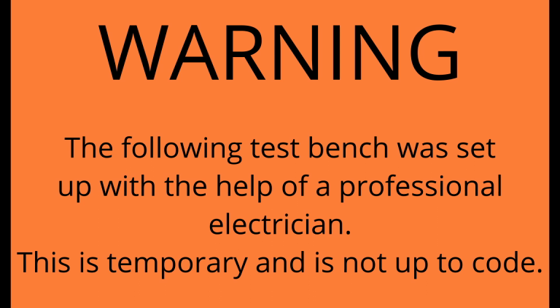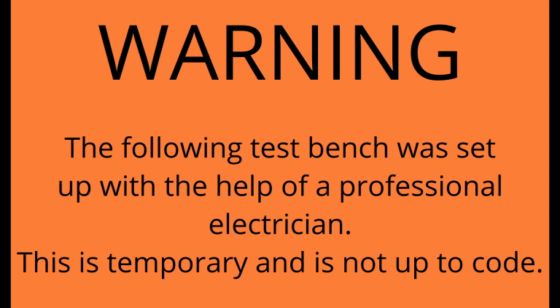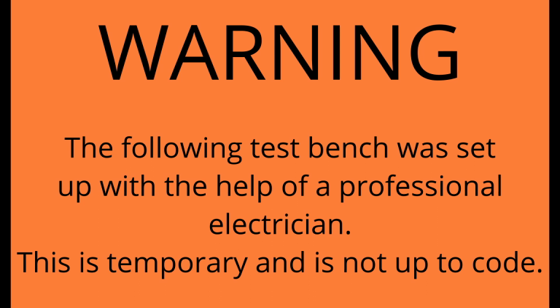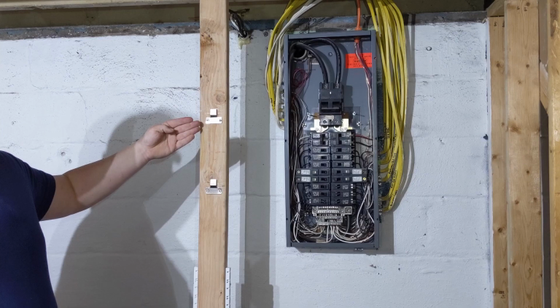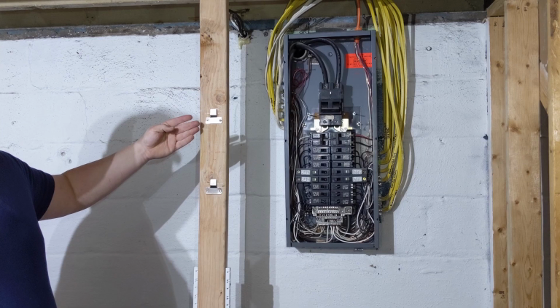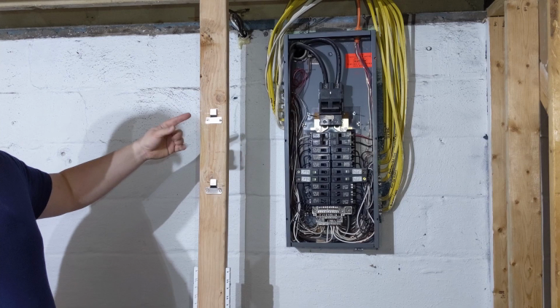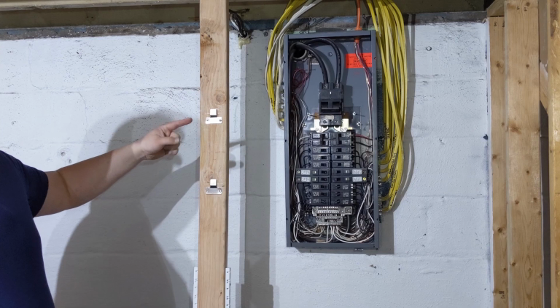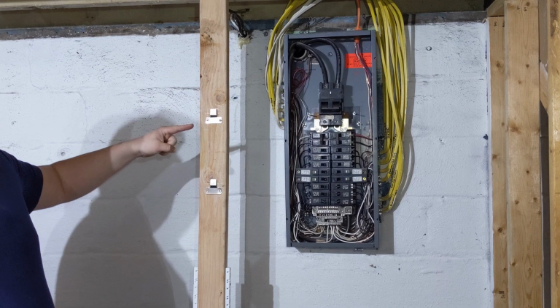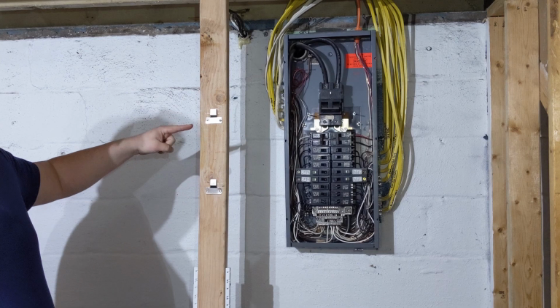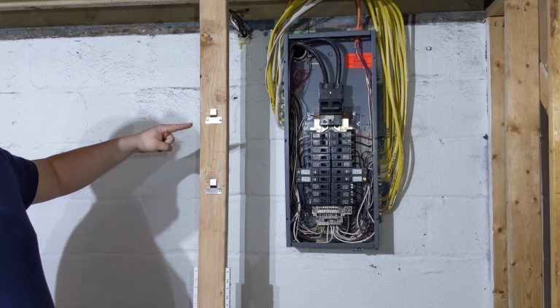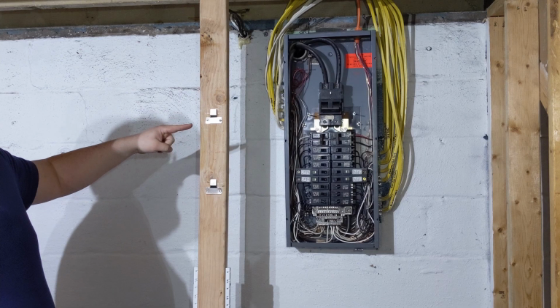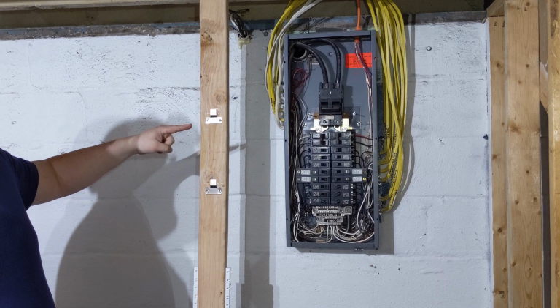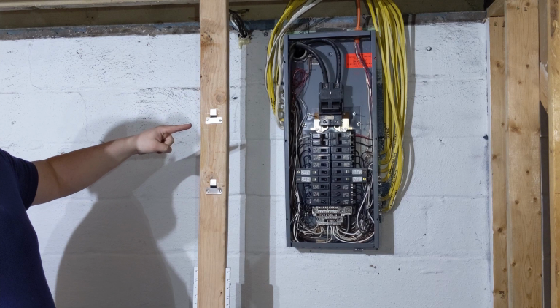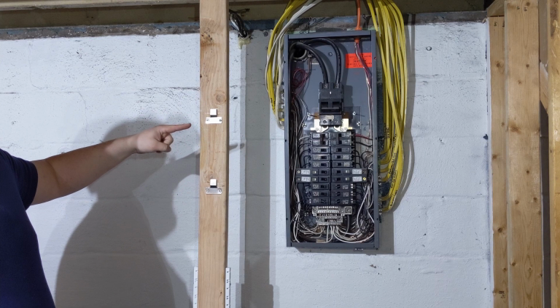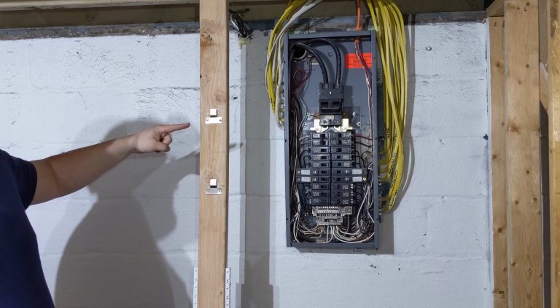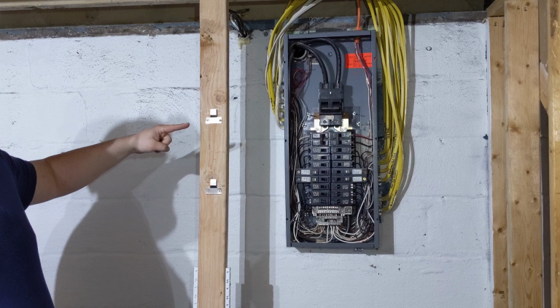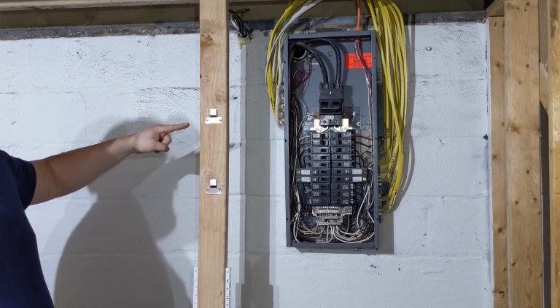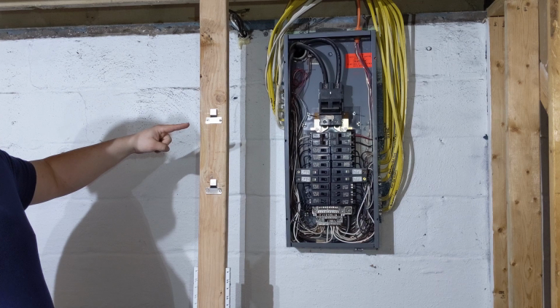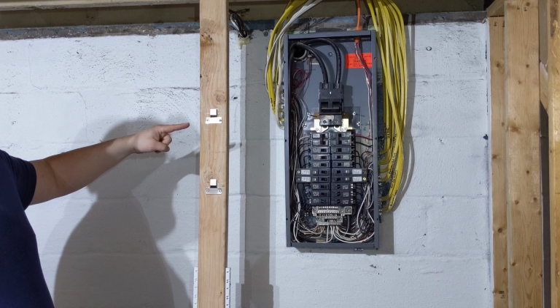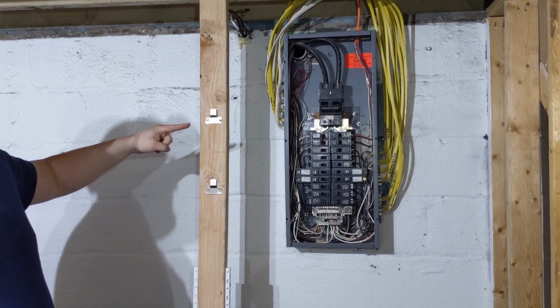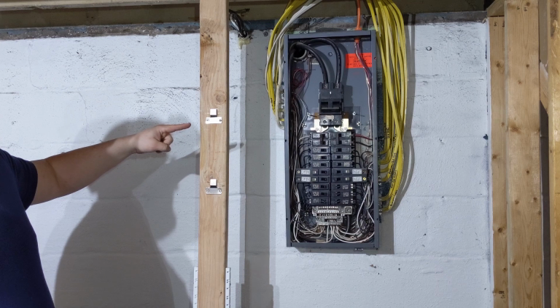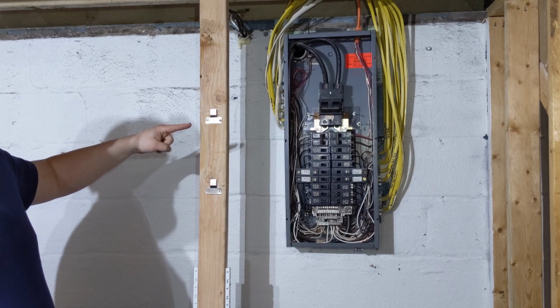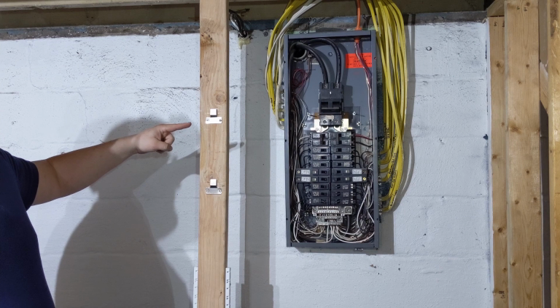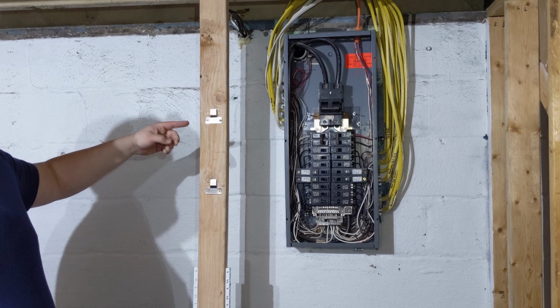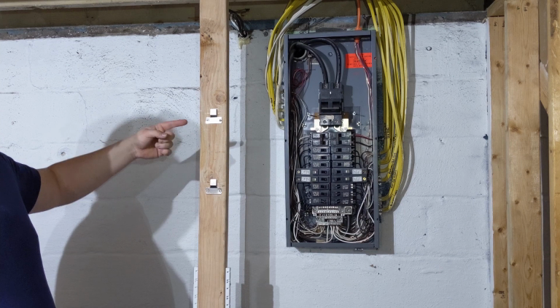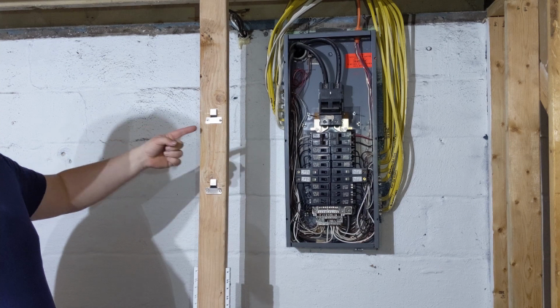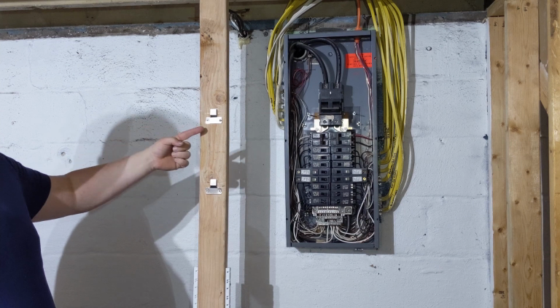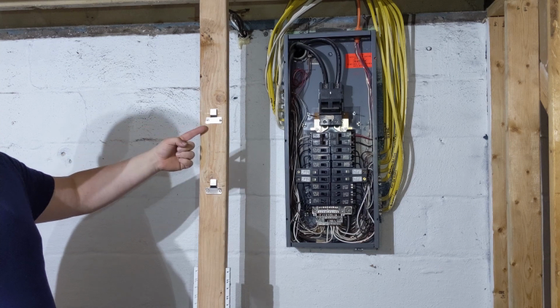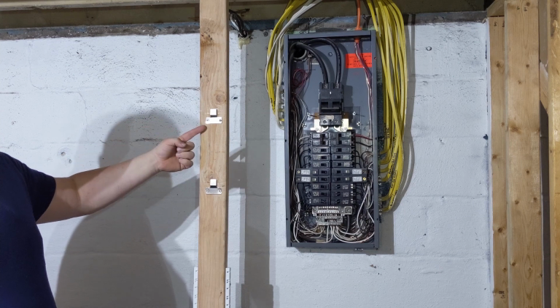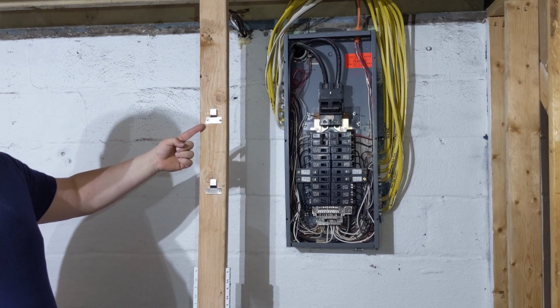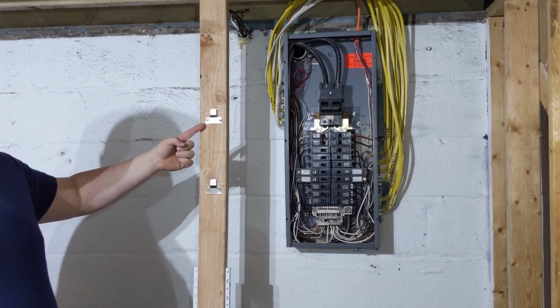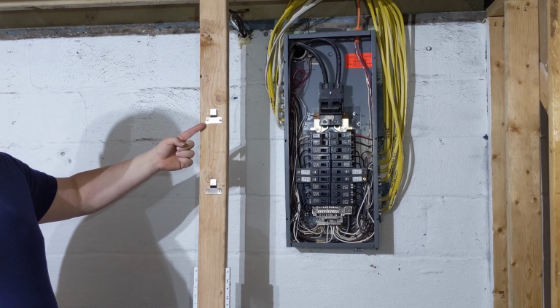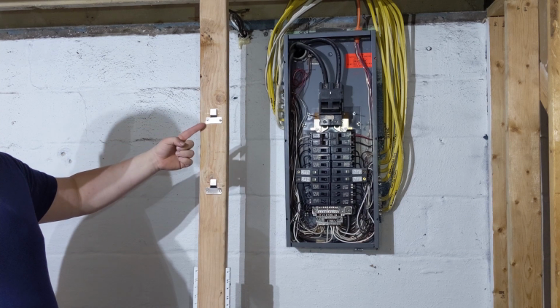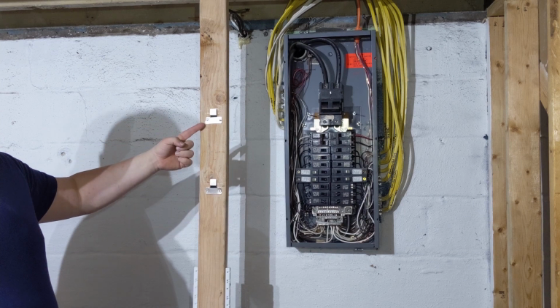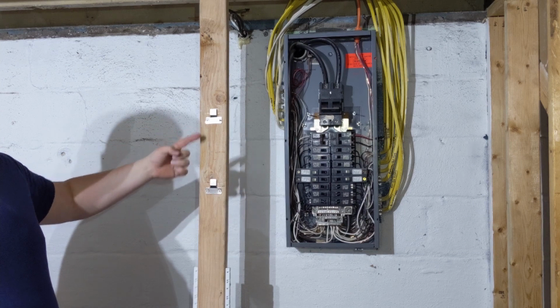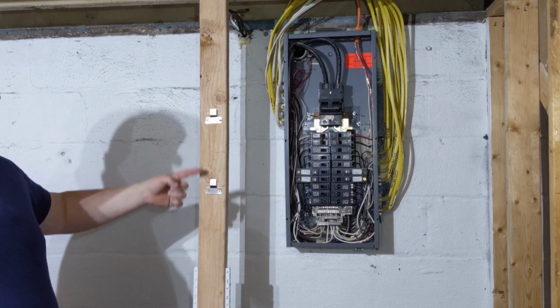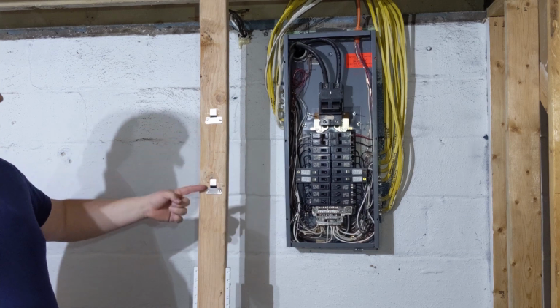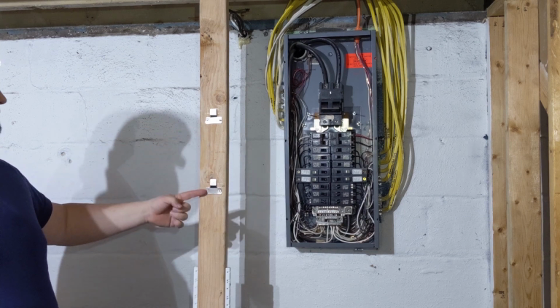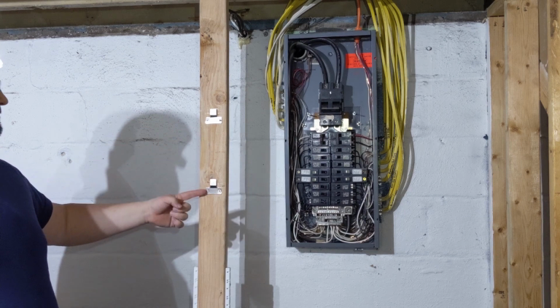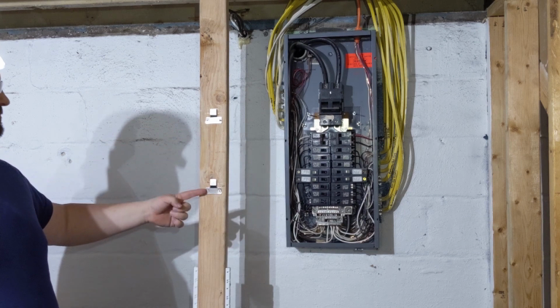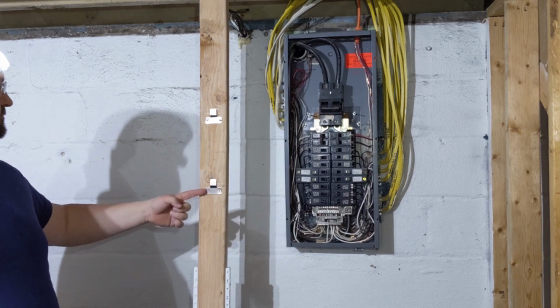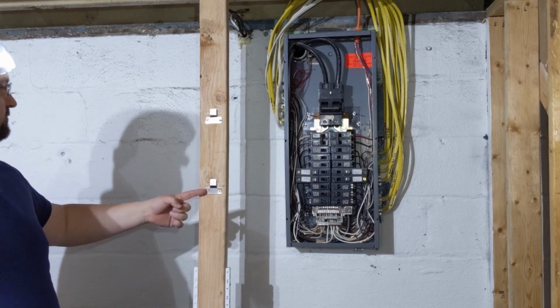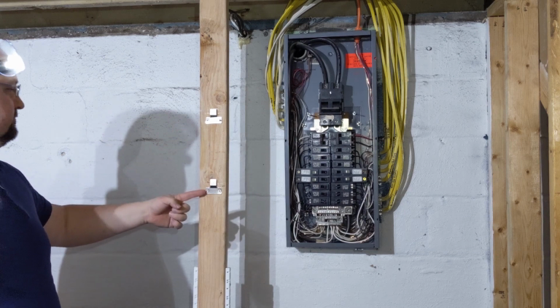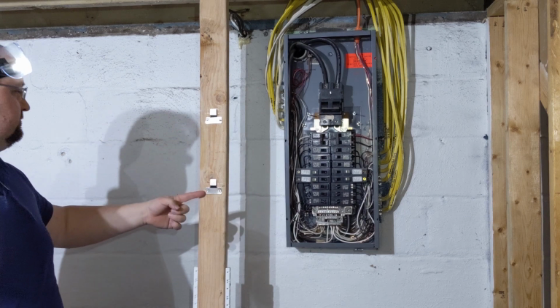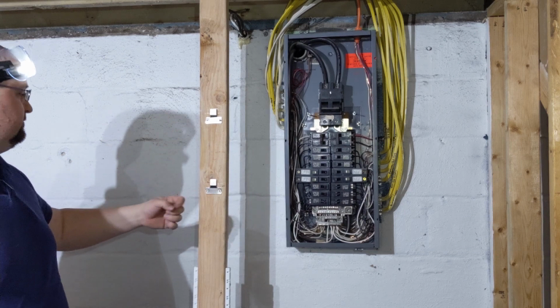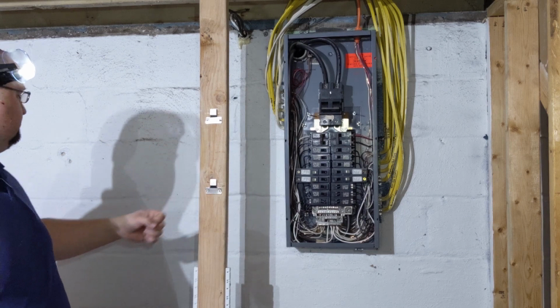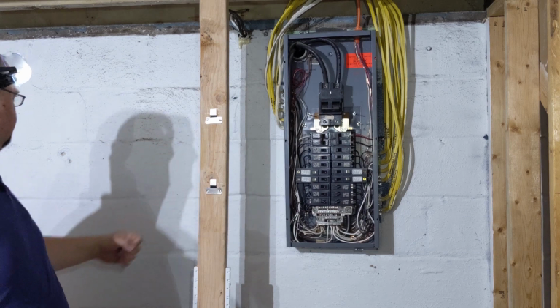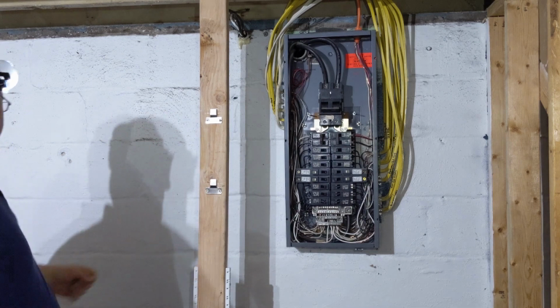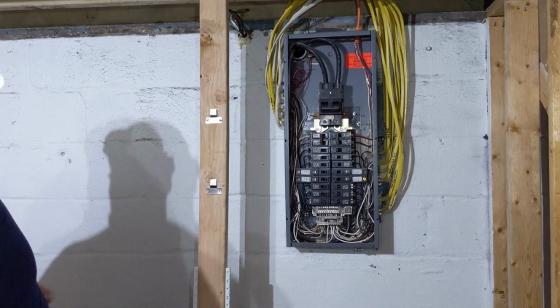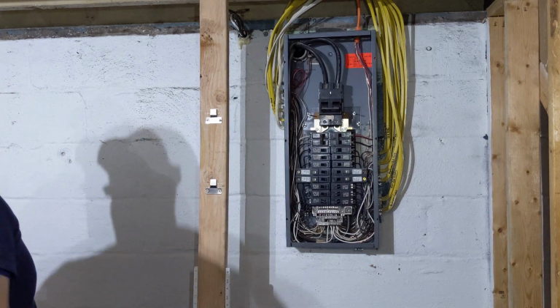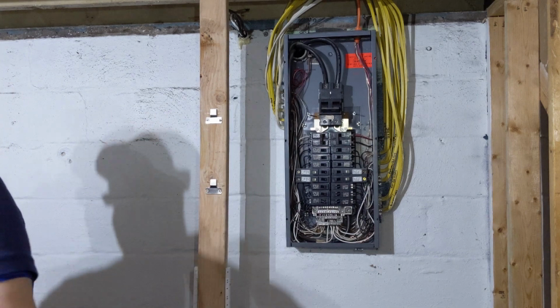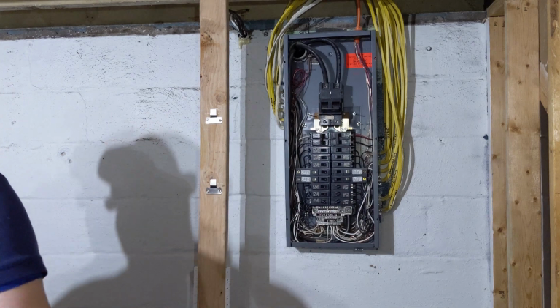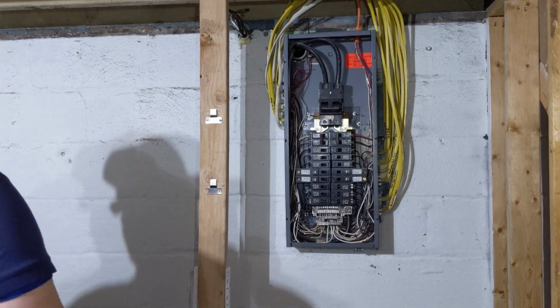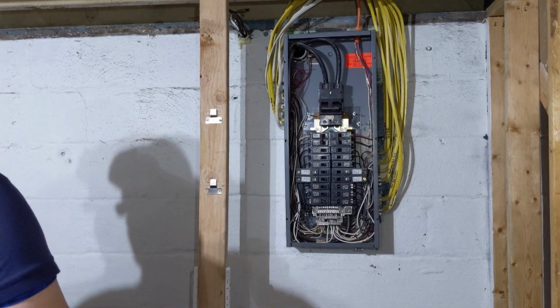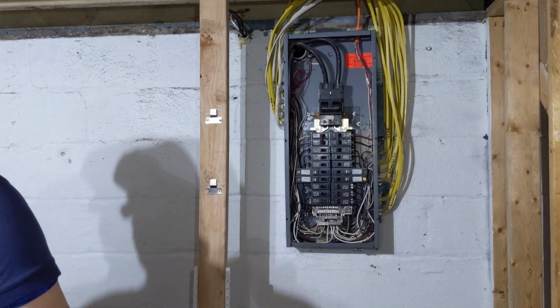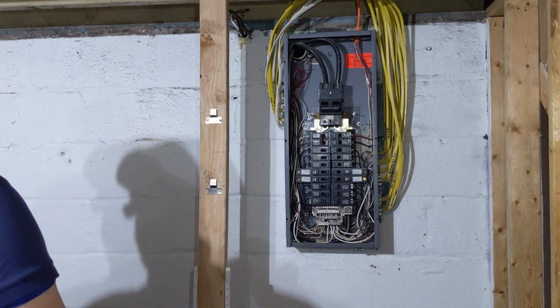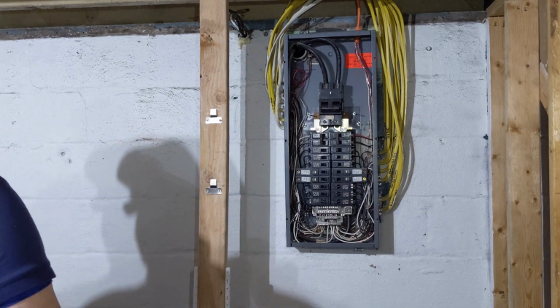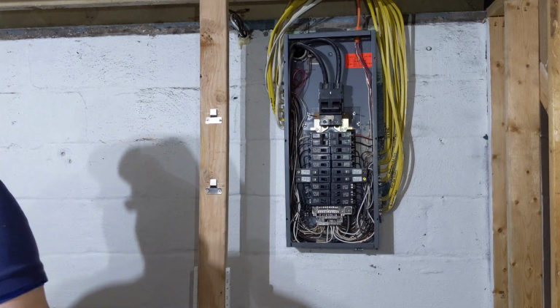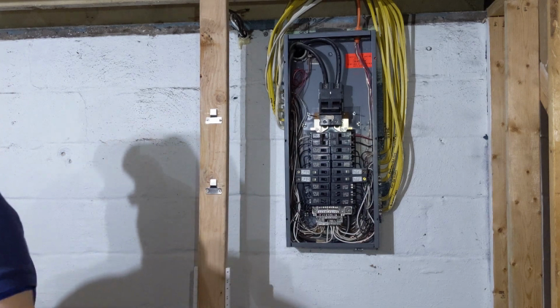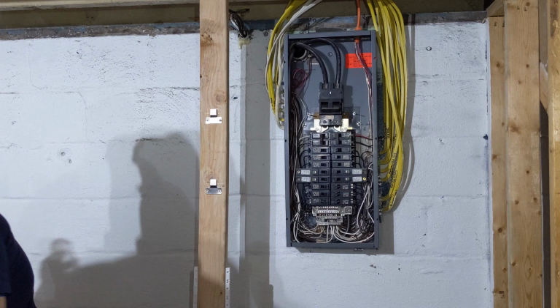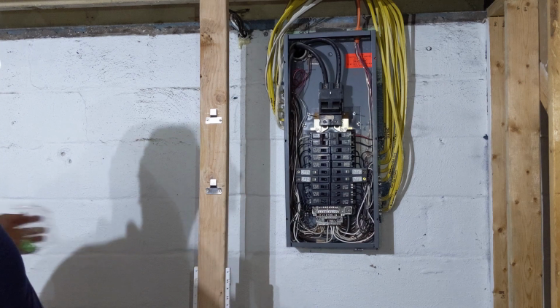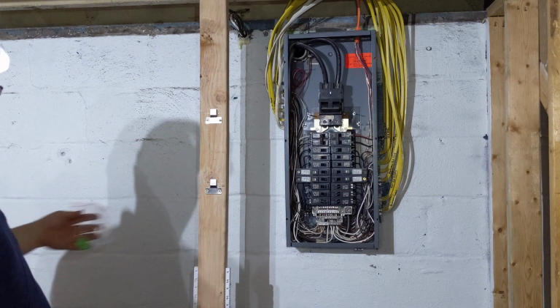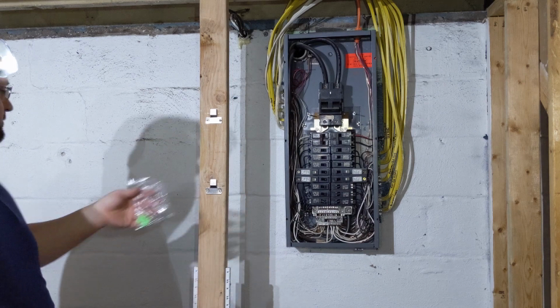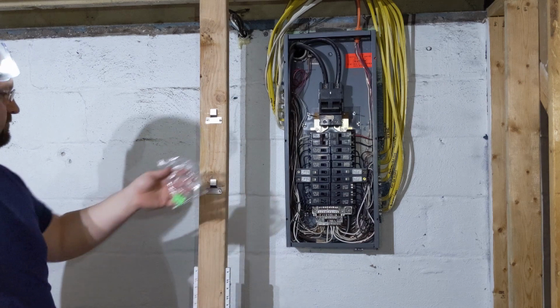So we went ahead and installed the mounting hooks and we ended up not using the screws that came with it, just because we had some that were a little bit stronger.